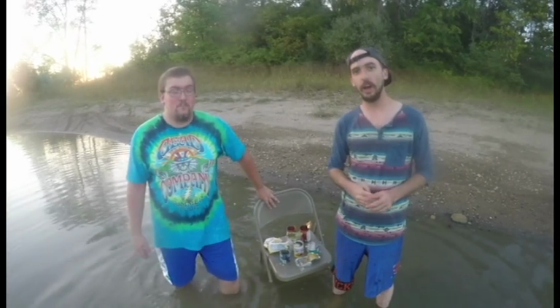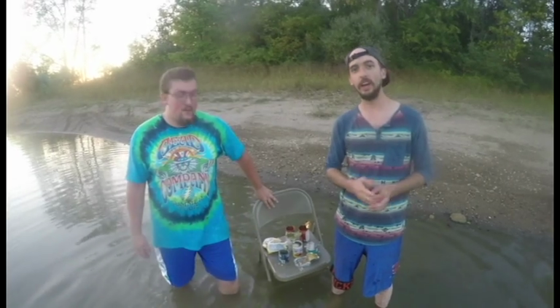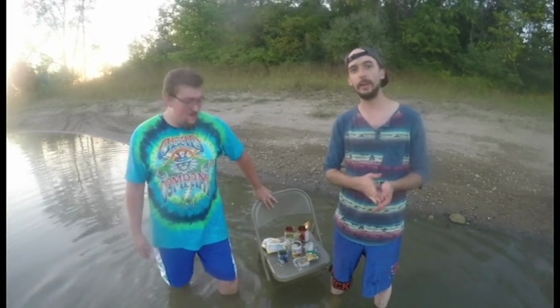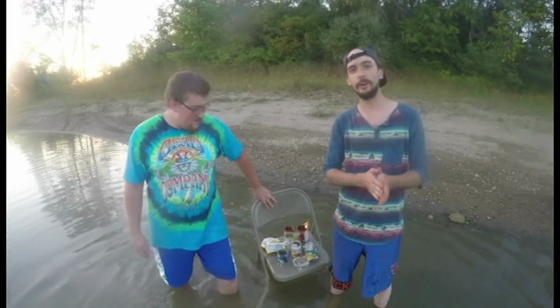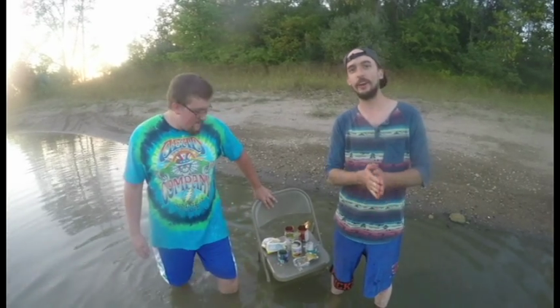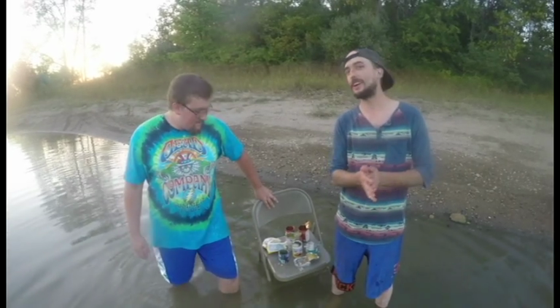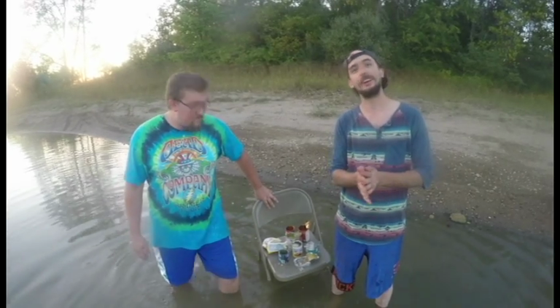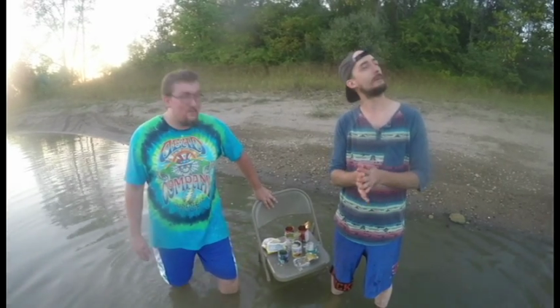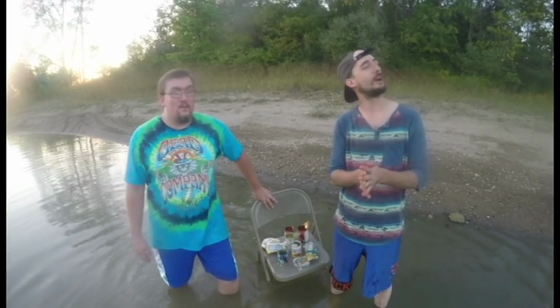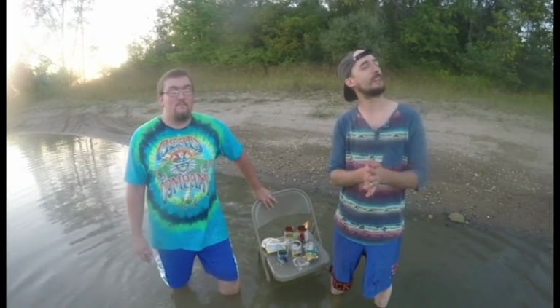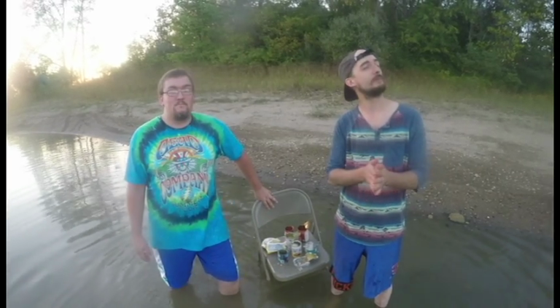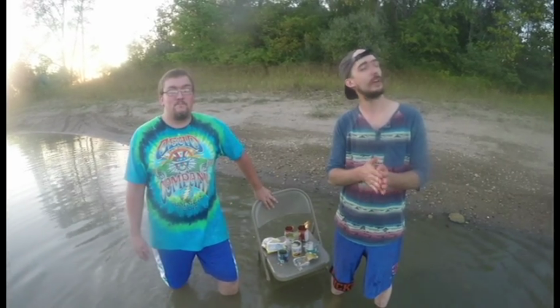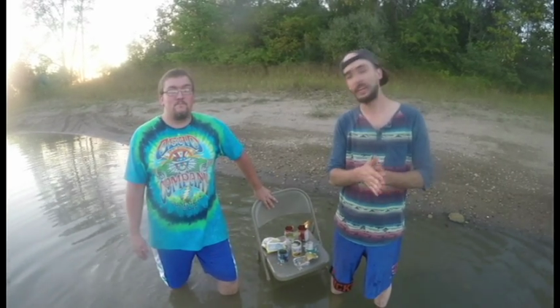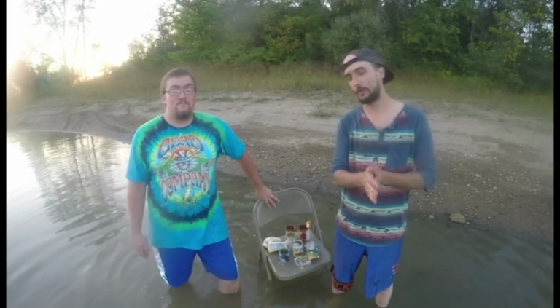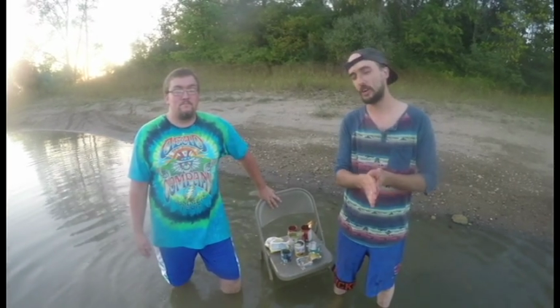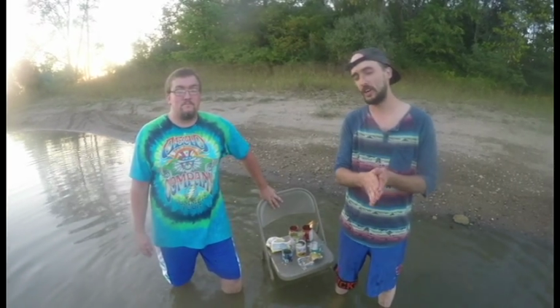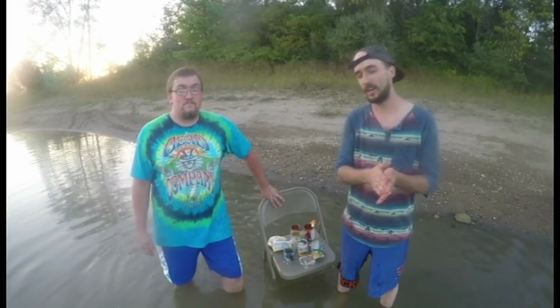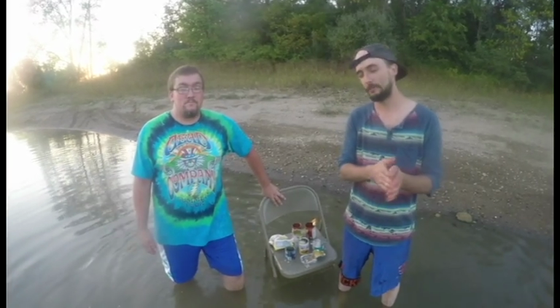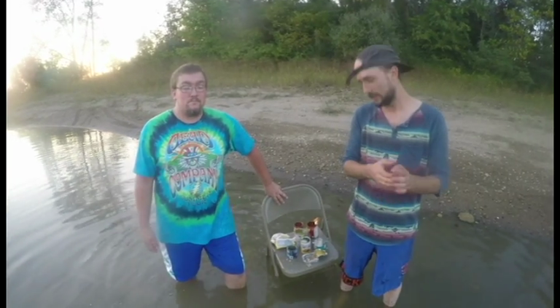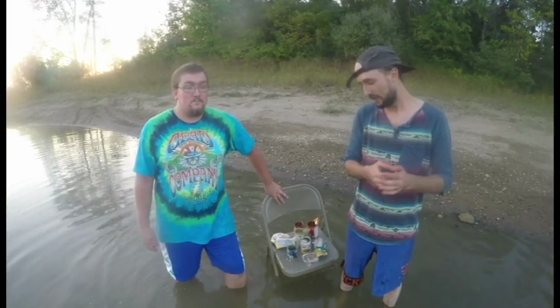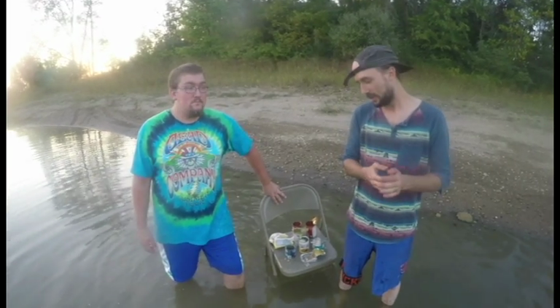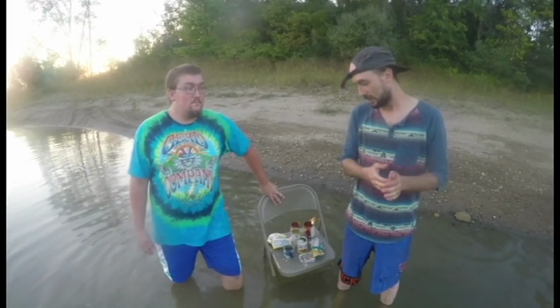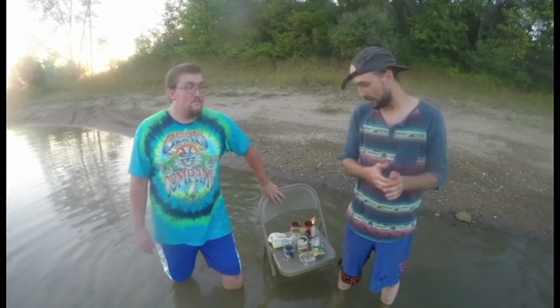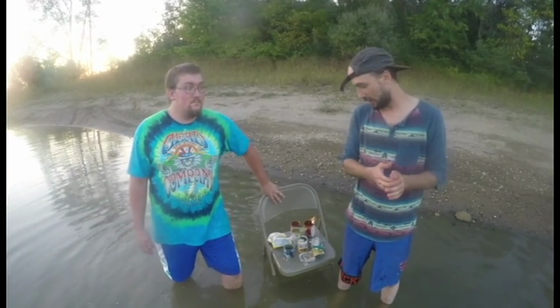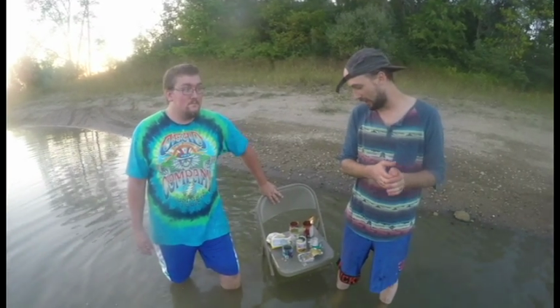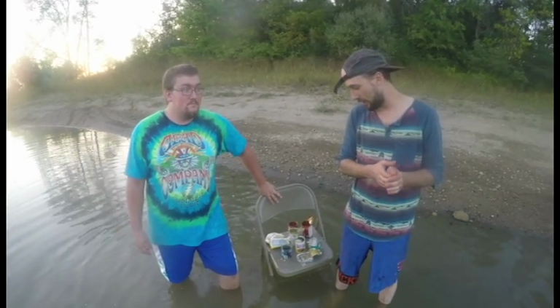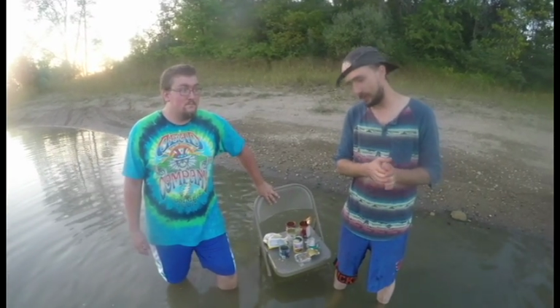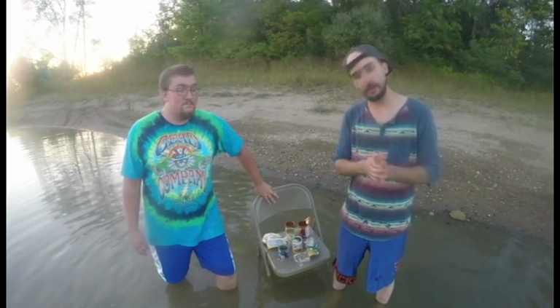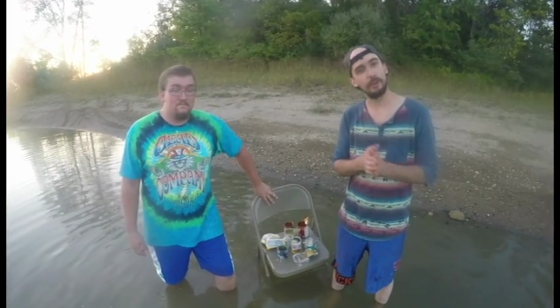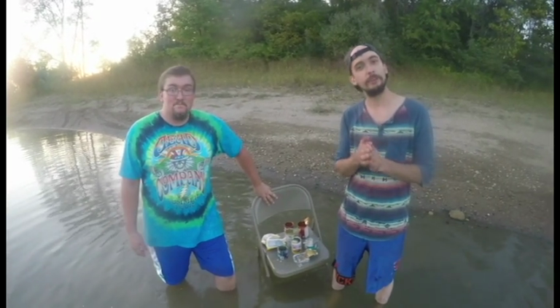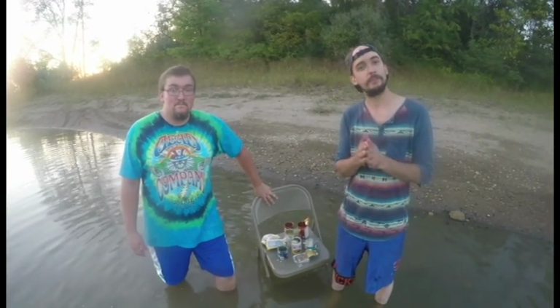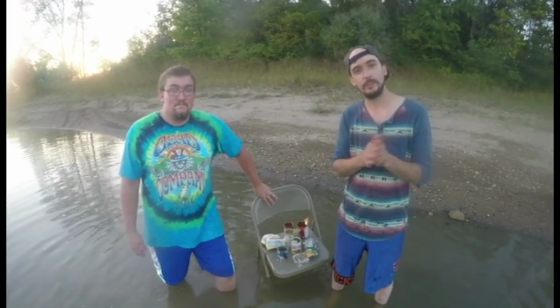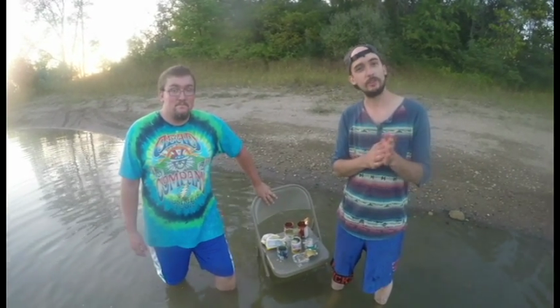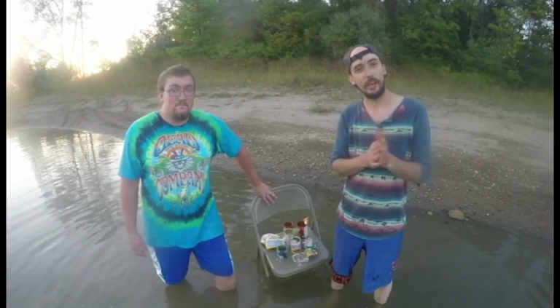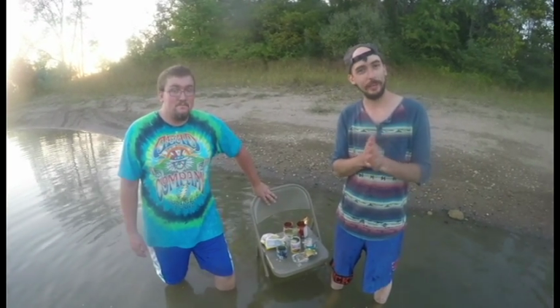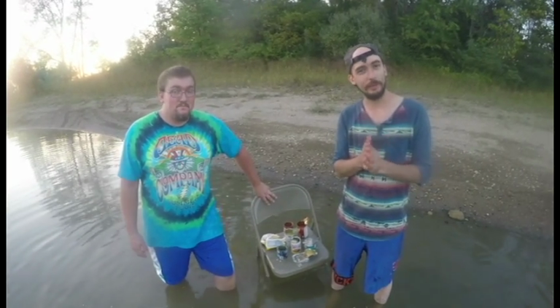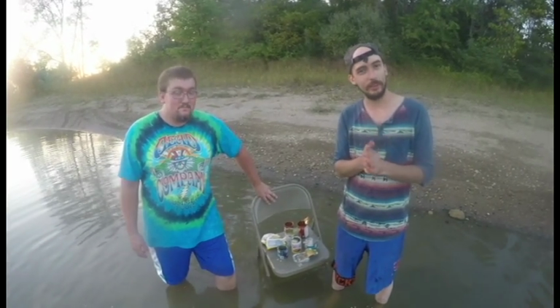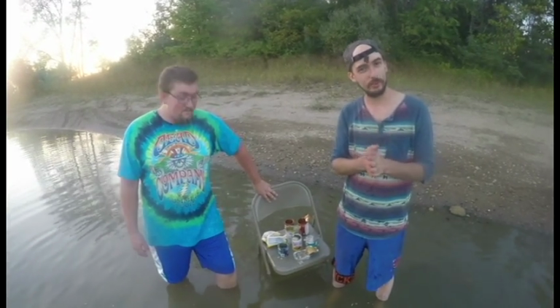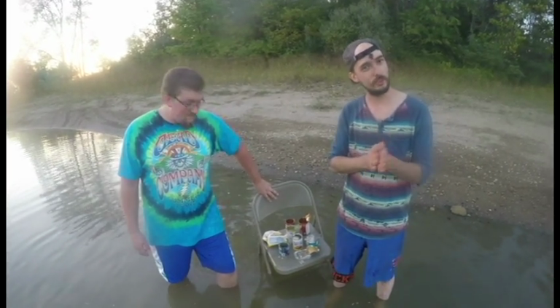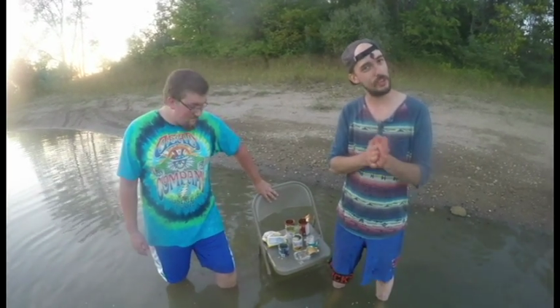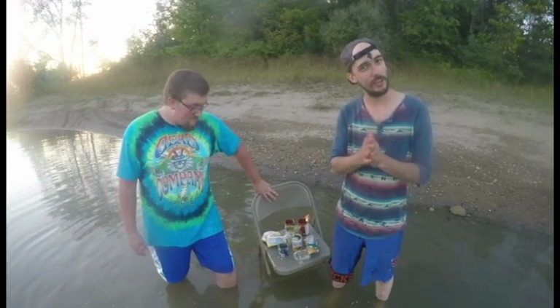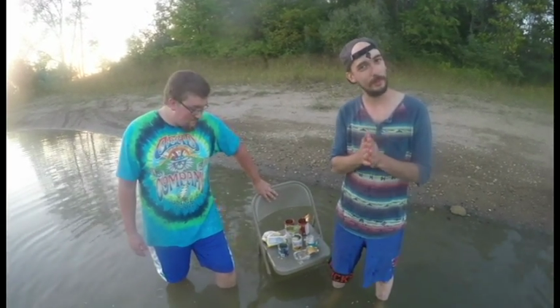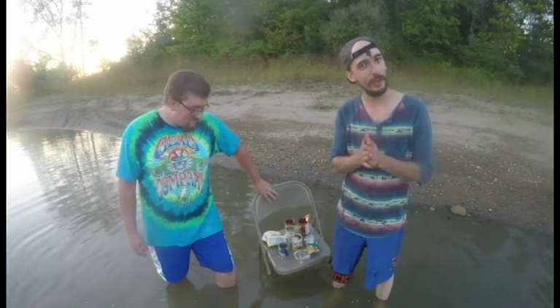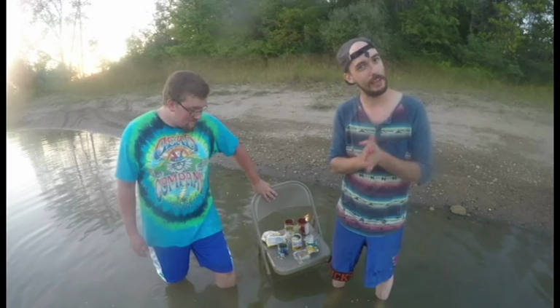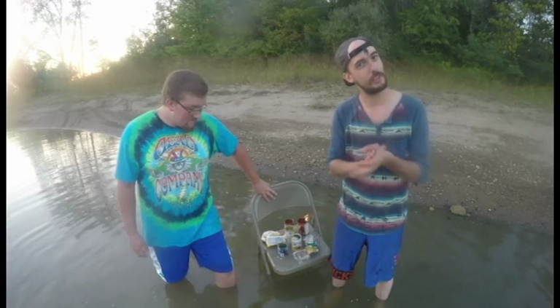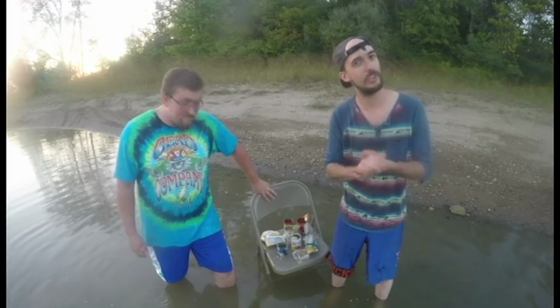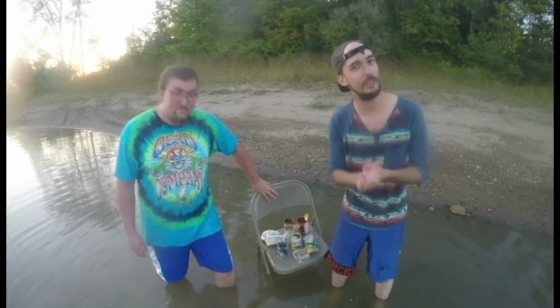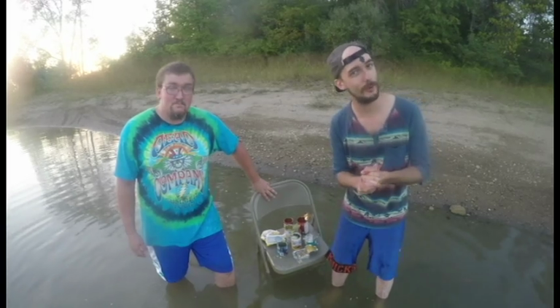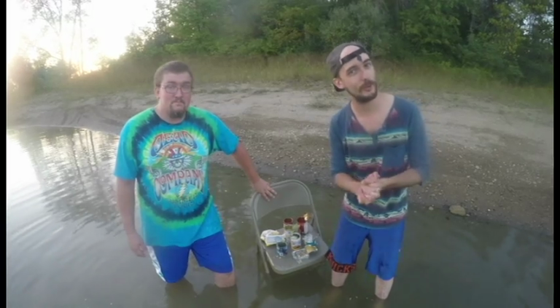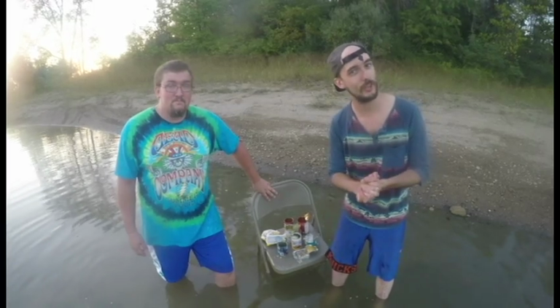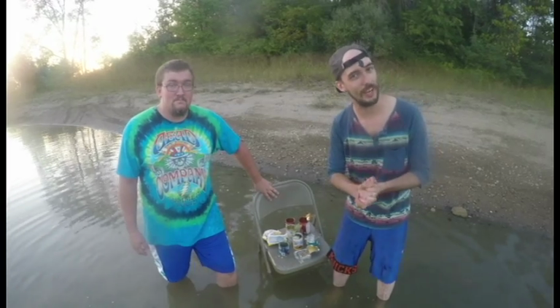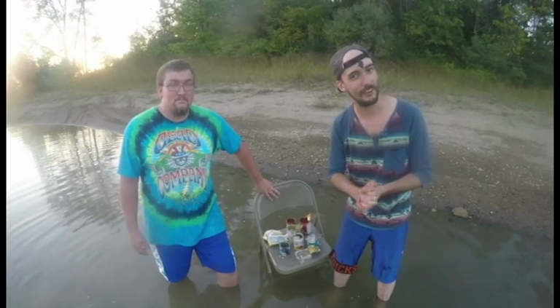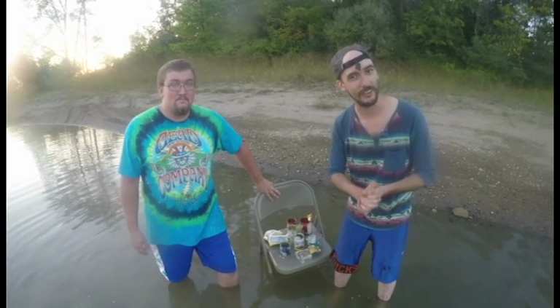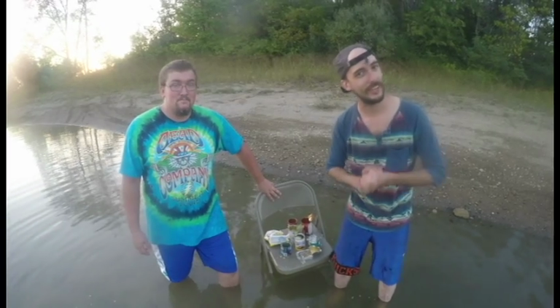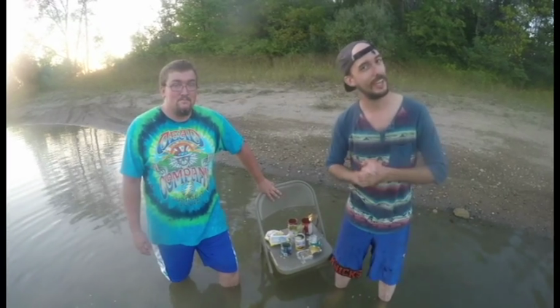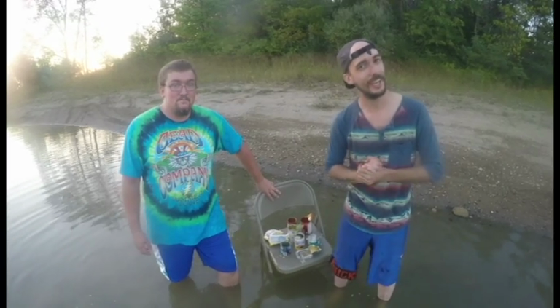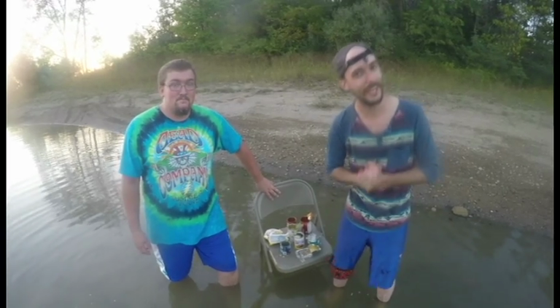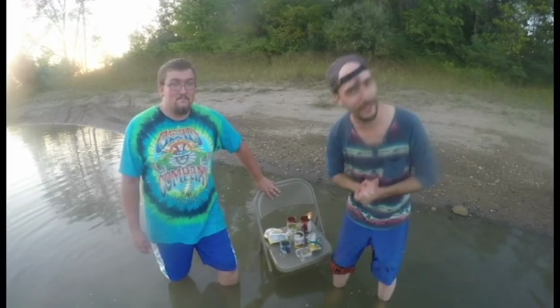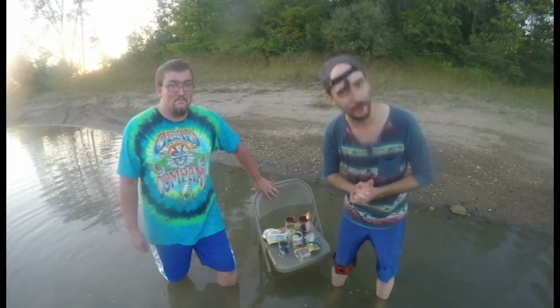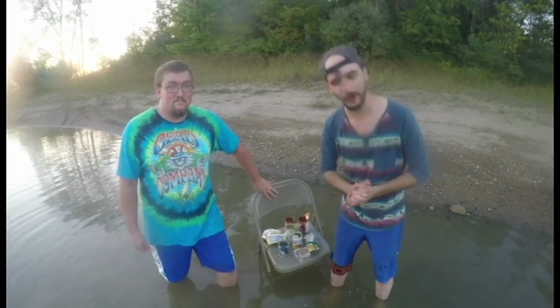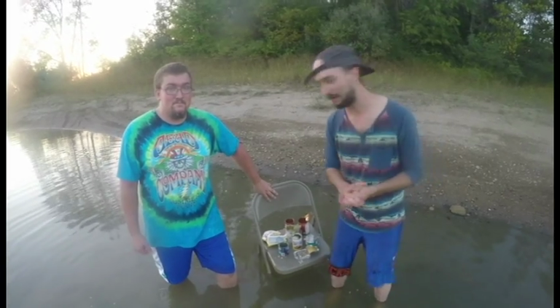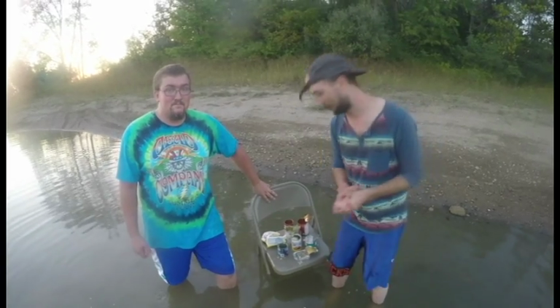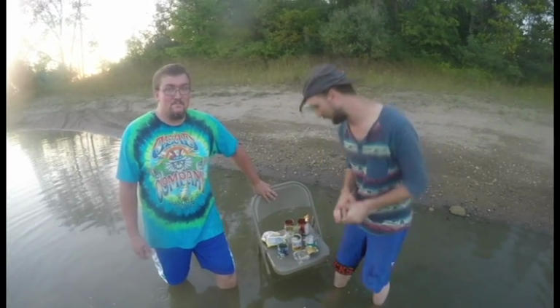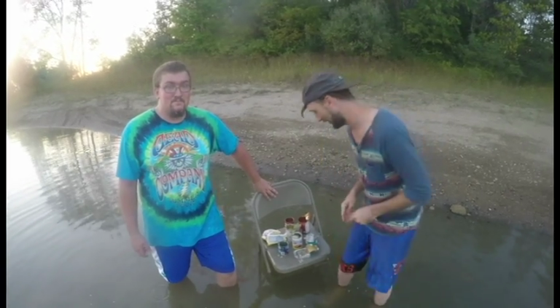Hi, here we are at Brad's Pit and we're here with 15 second meals. This is how you make a seafood chowder in a gravel pit.